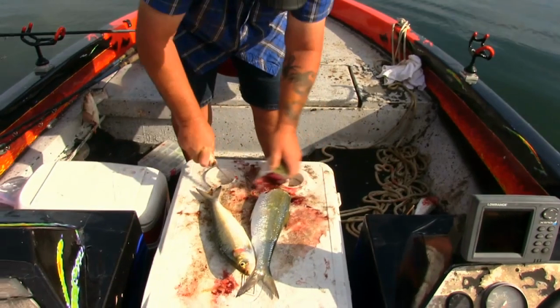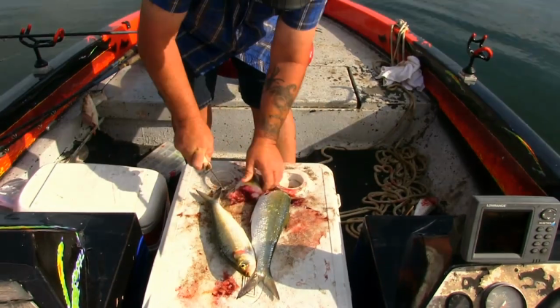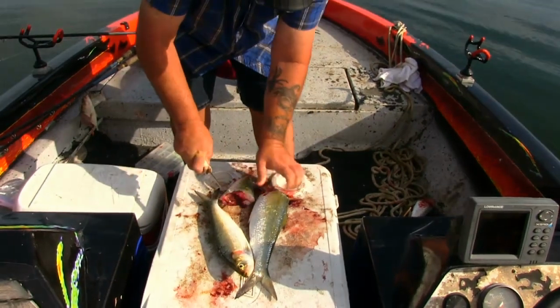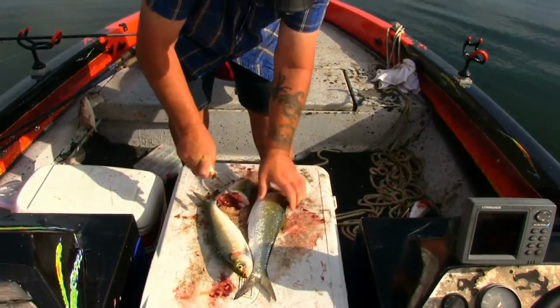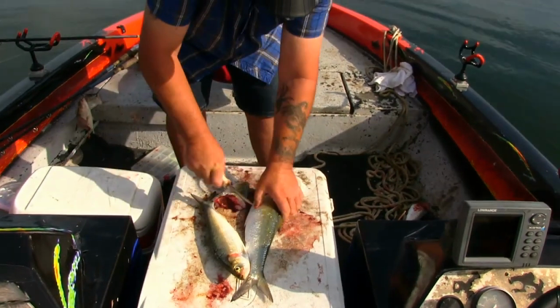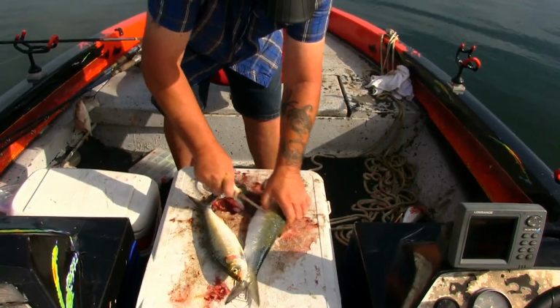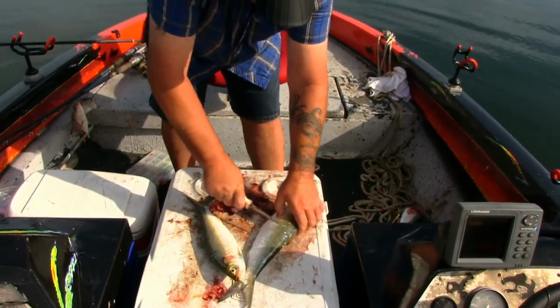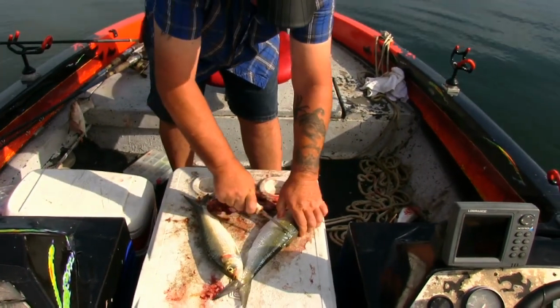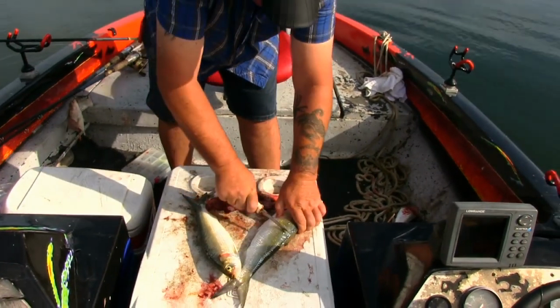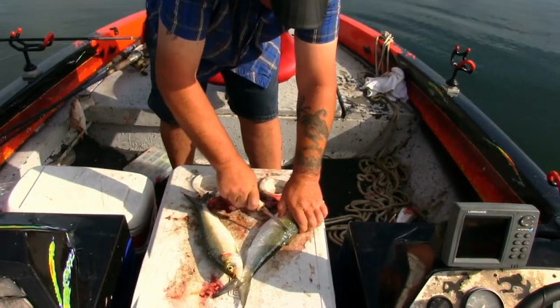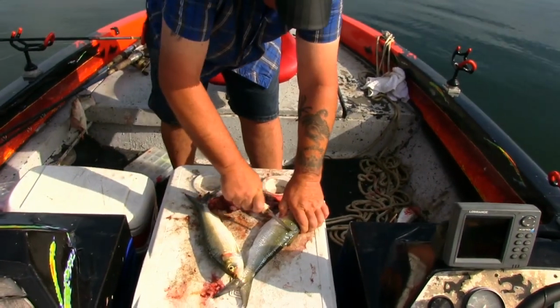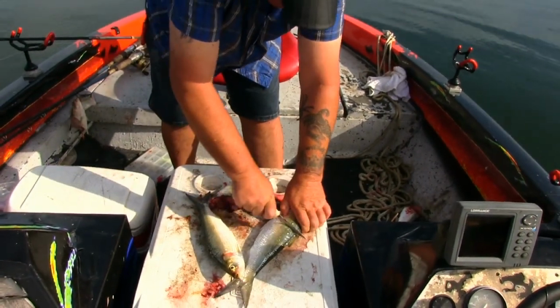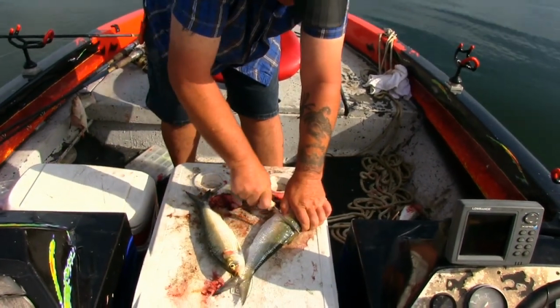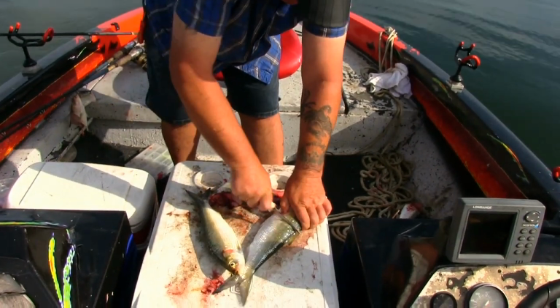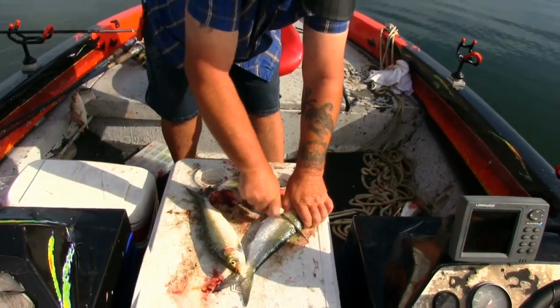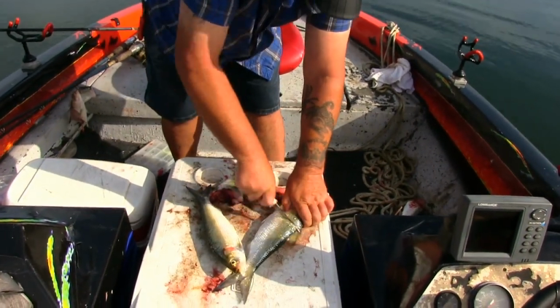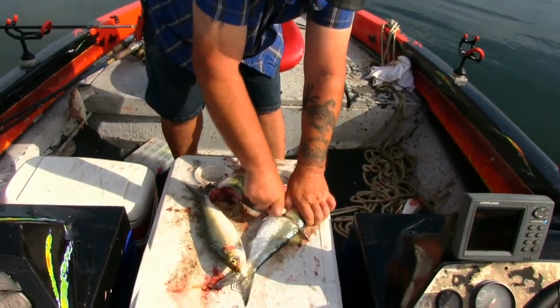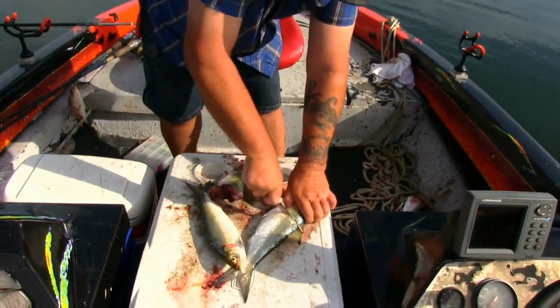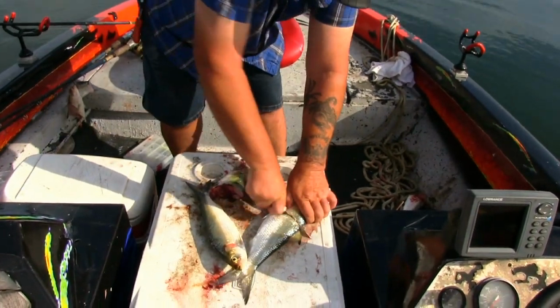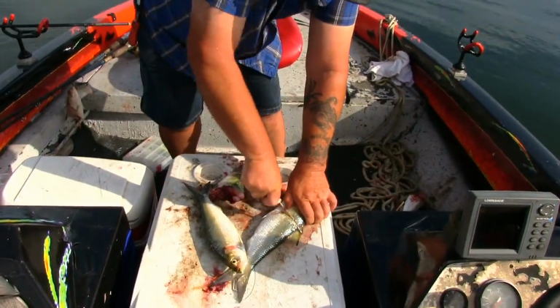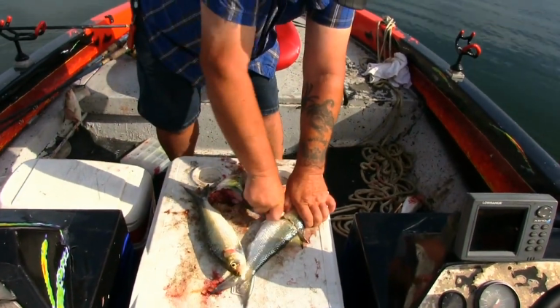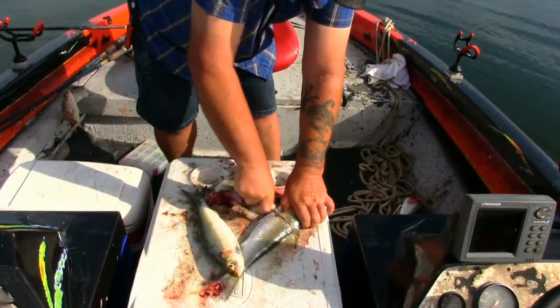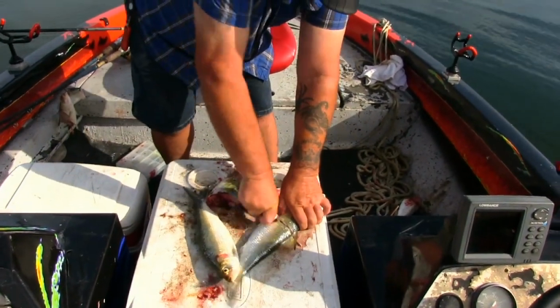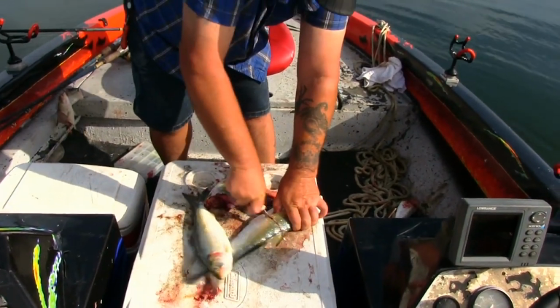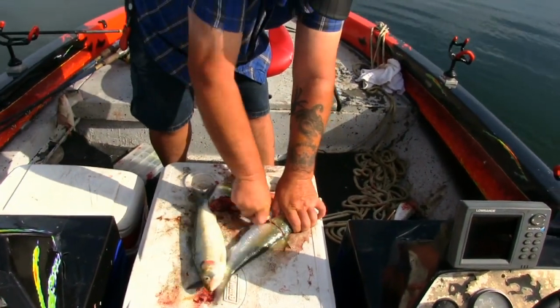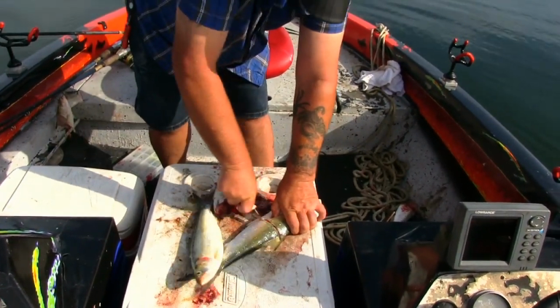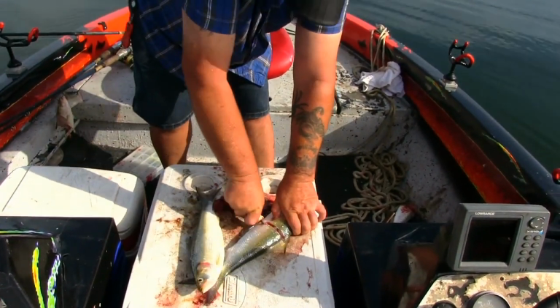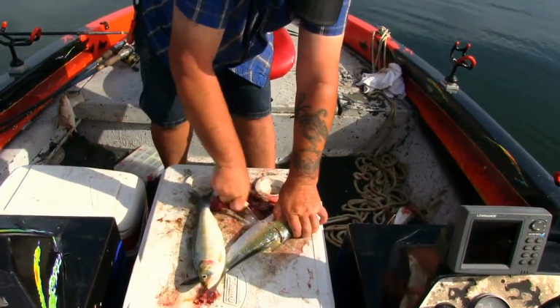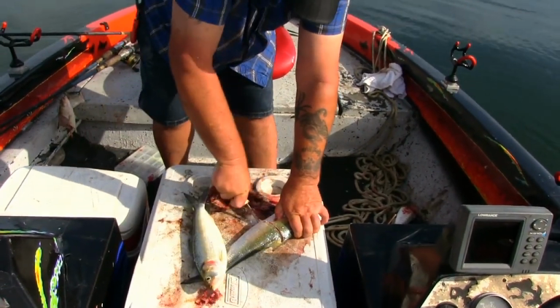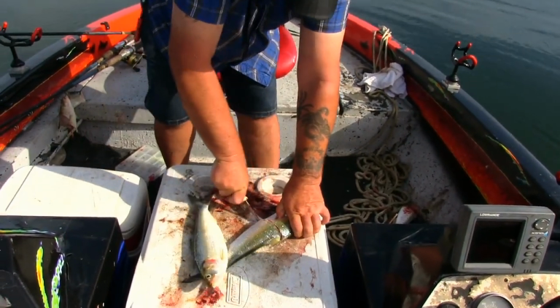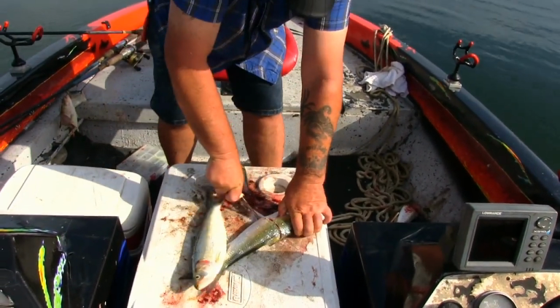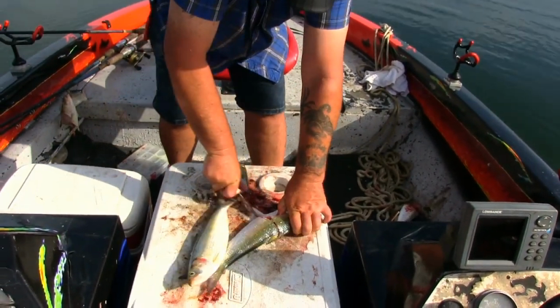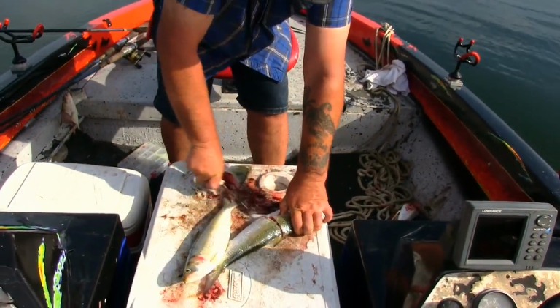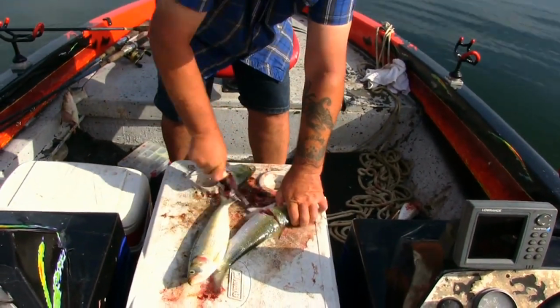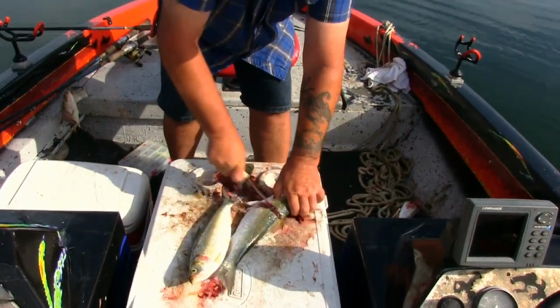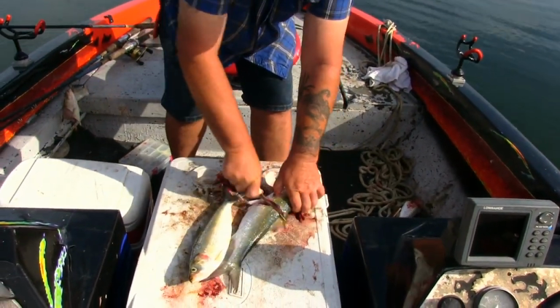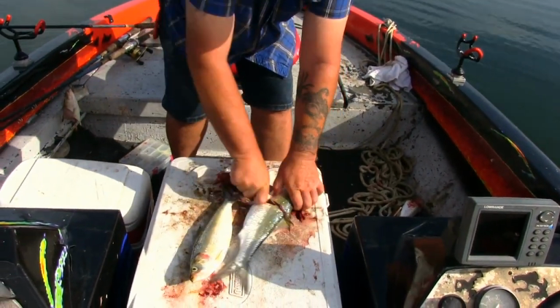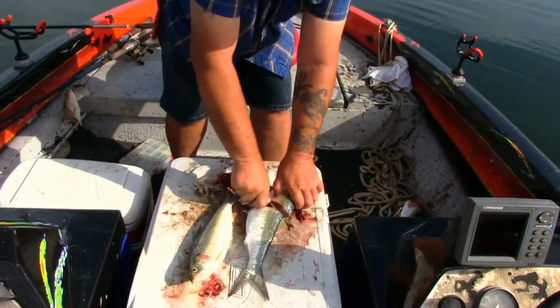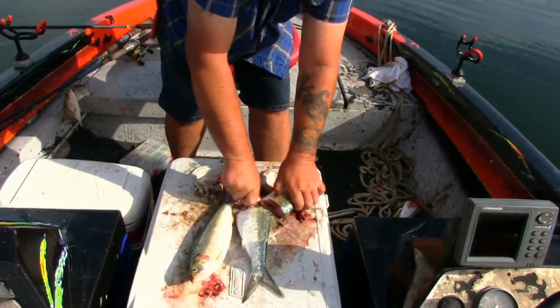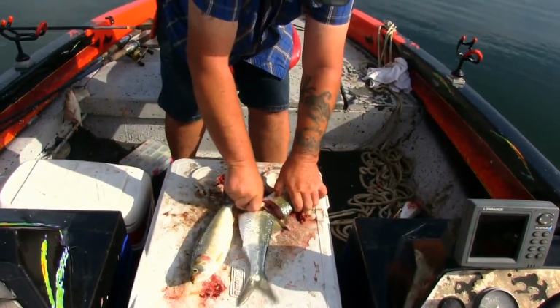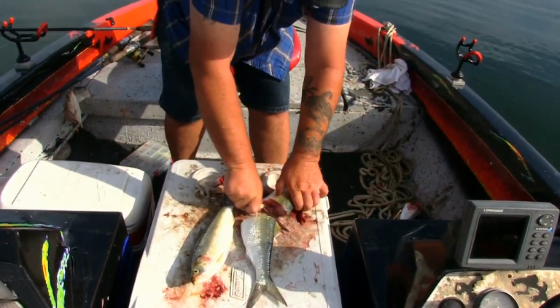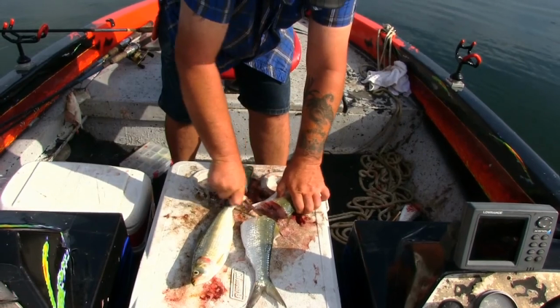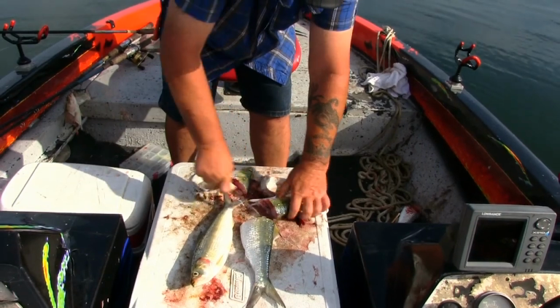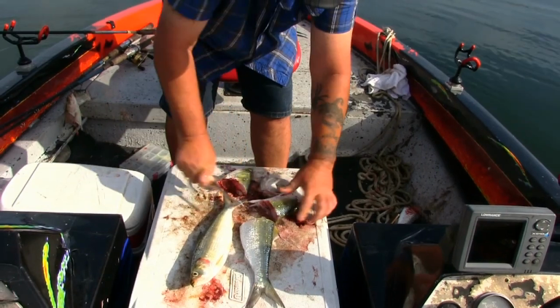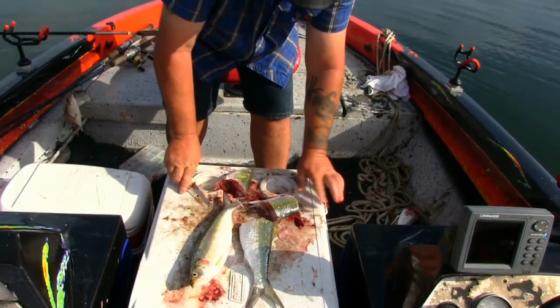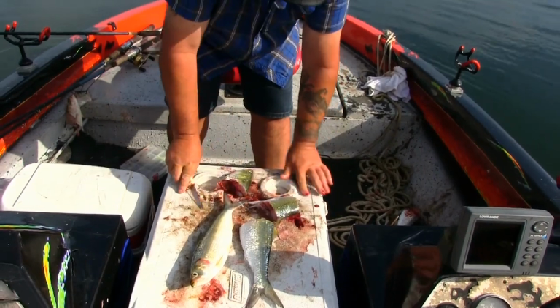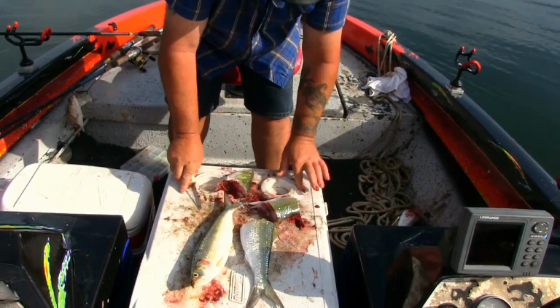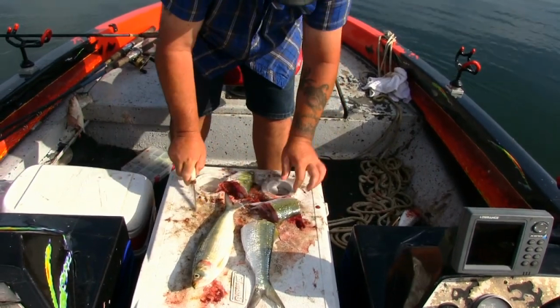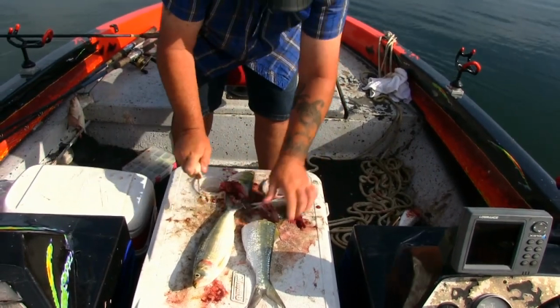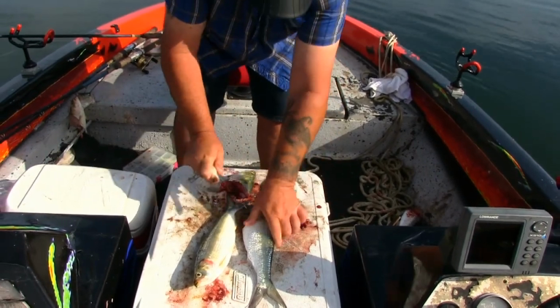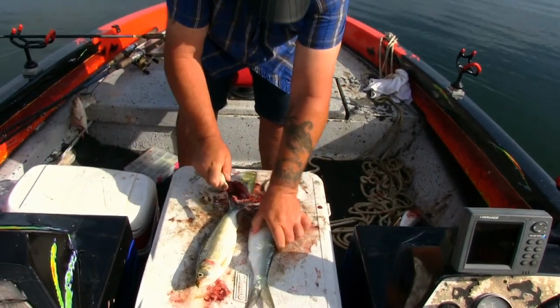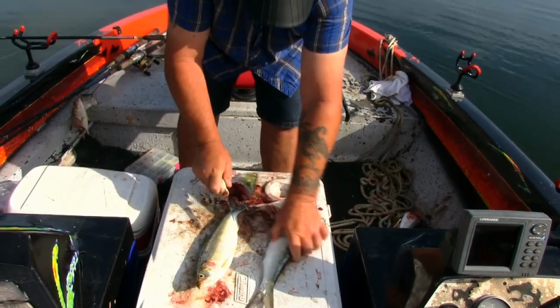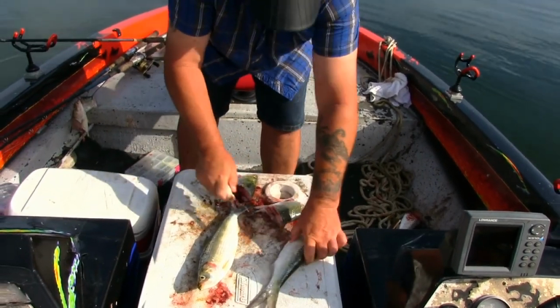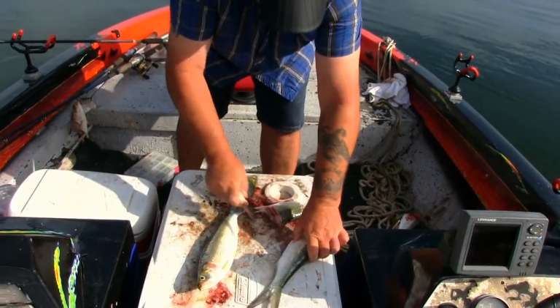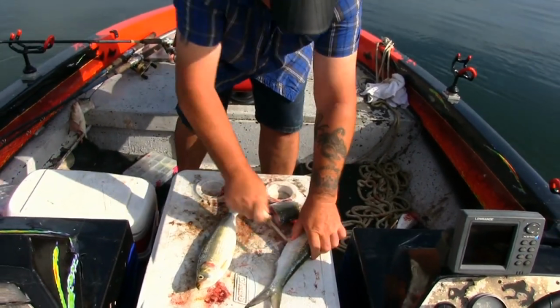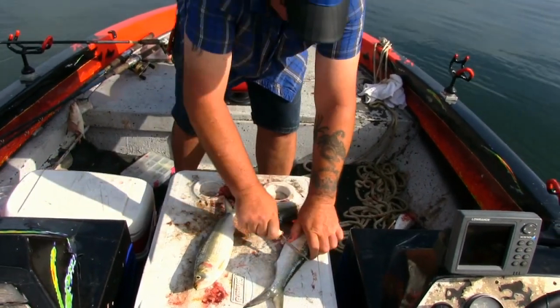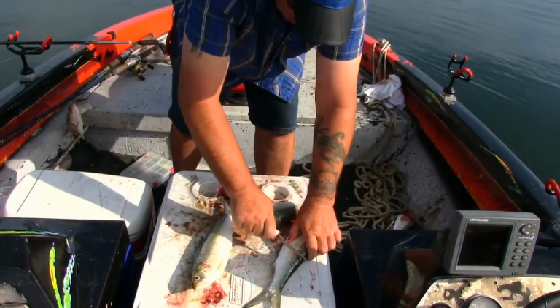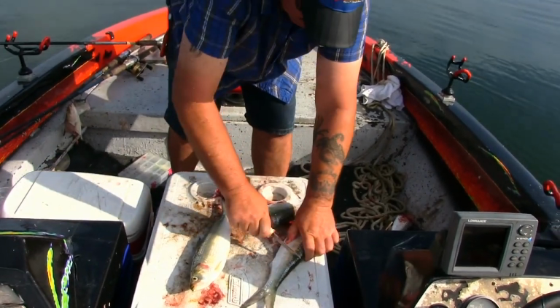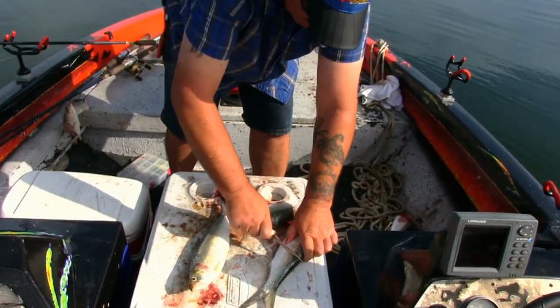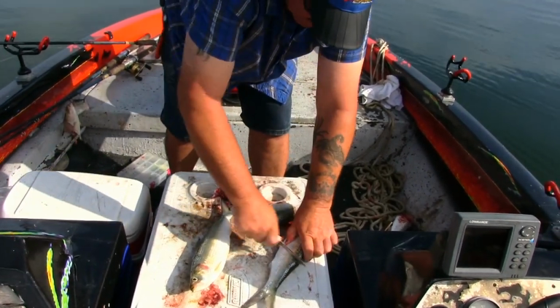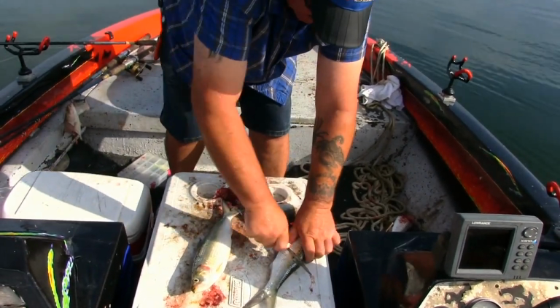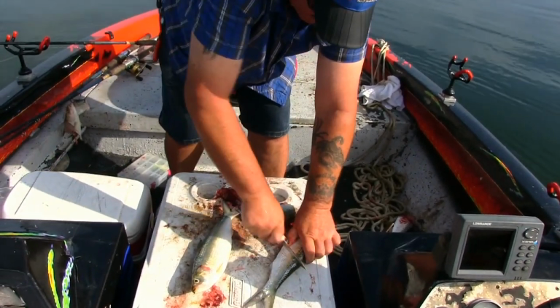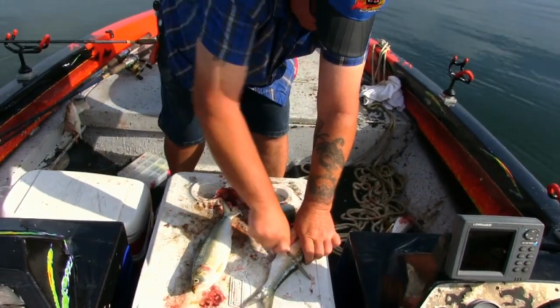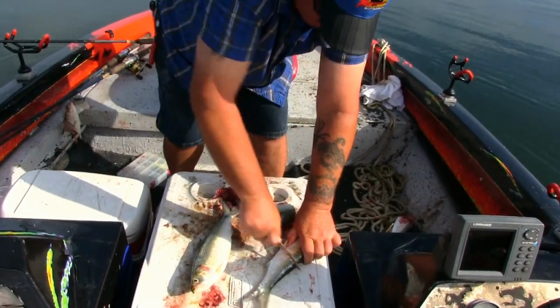We are wanting big fish, so I am going to cut big baits.